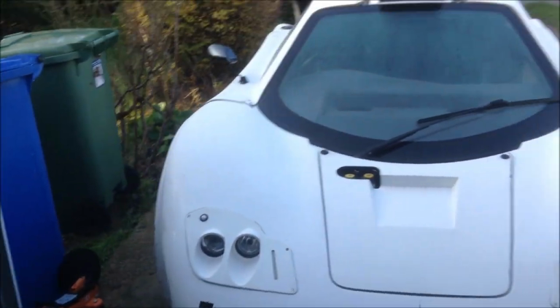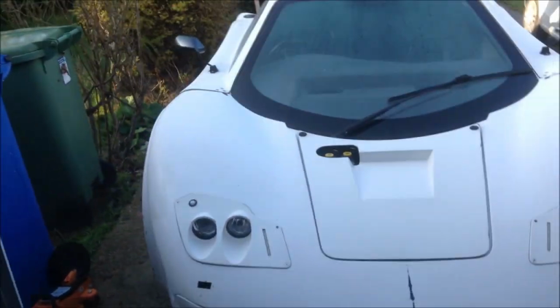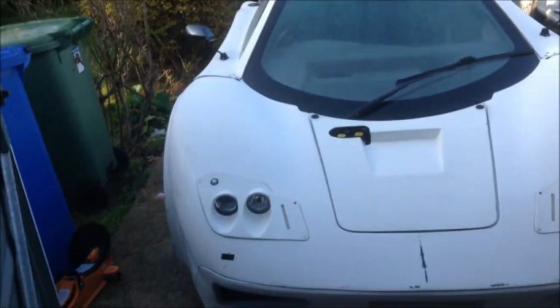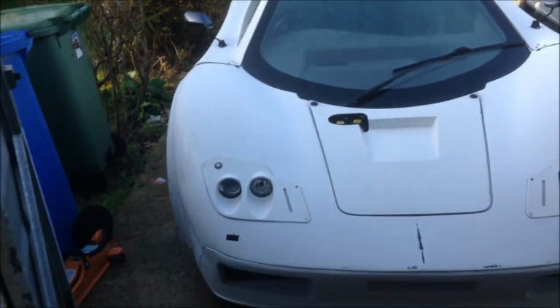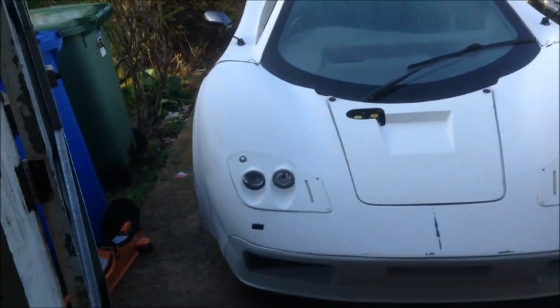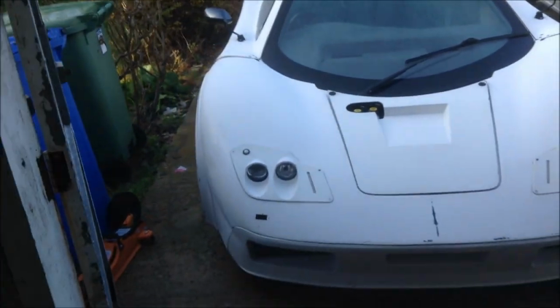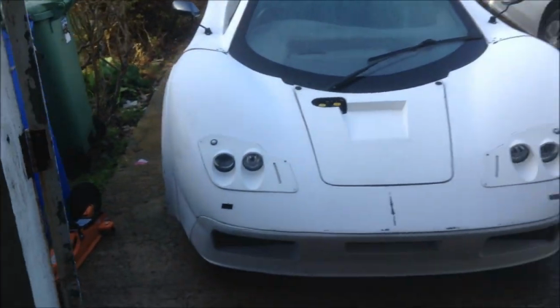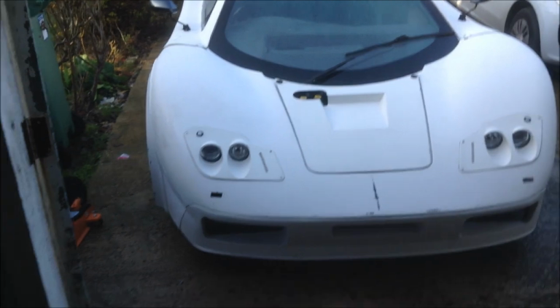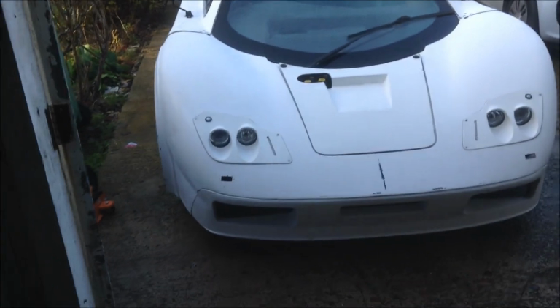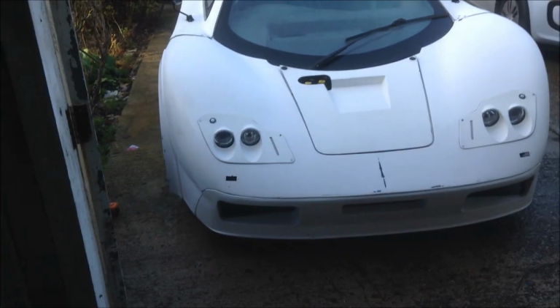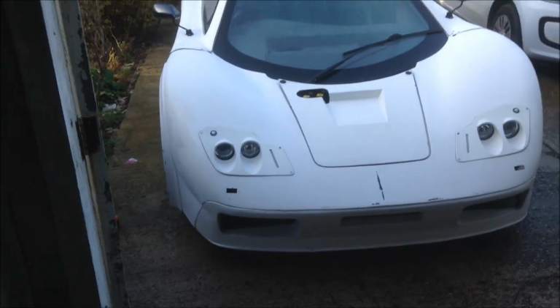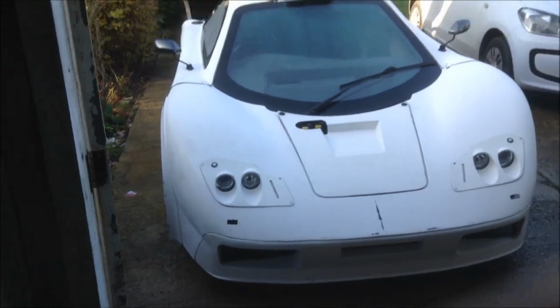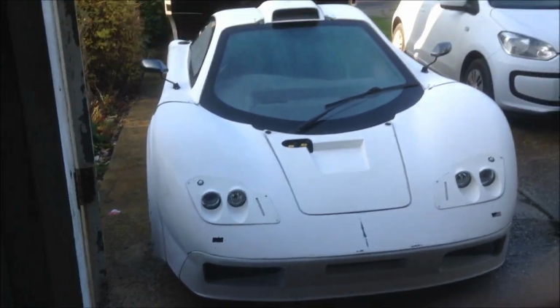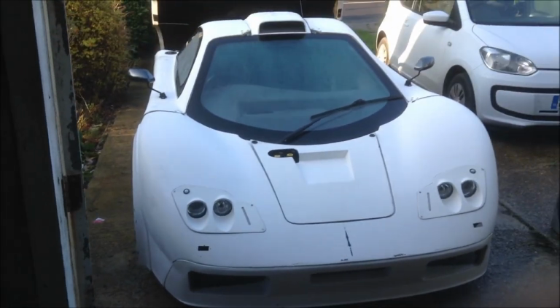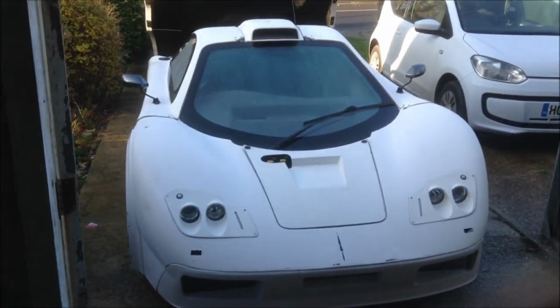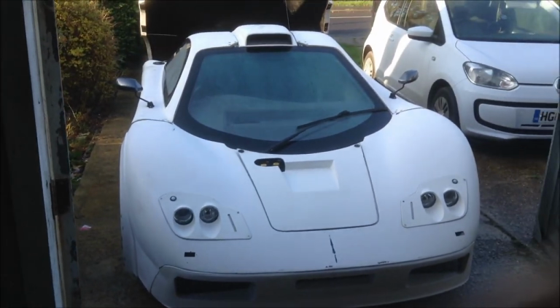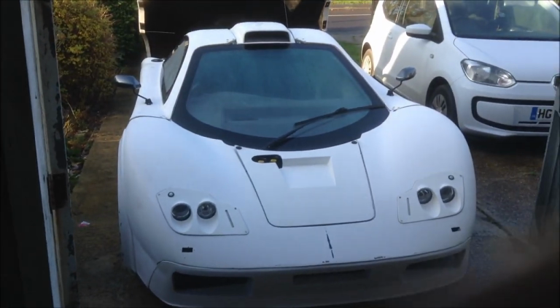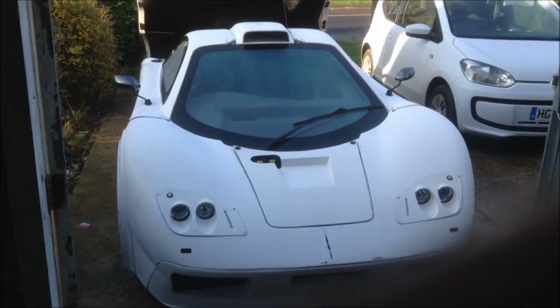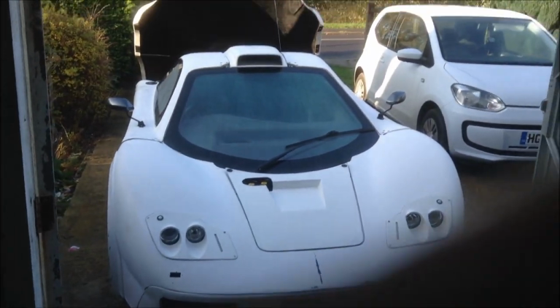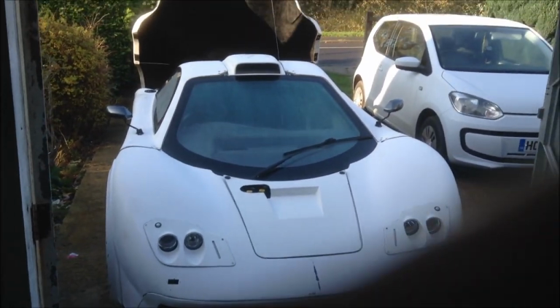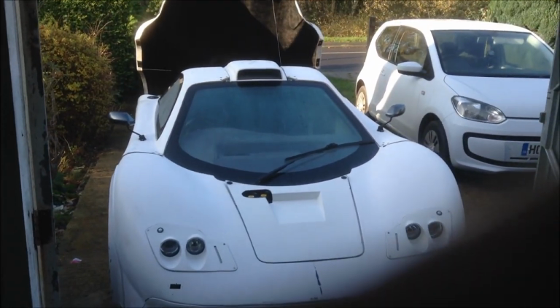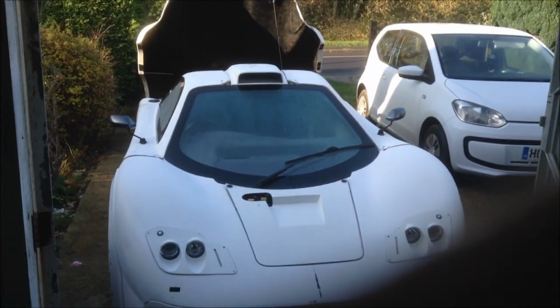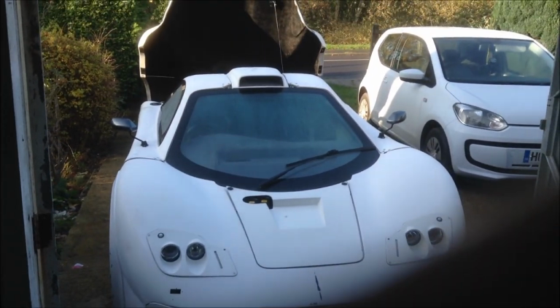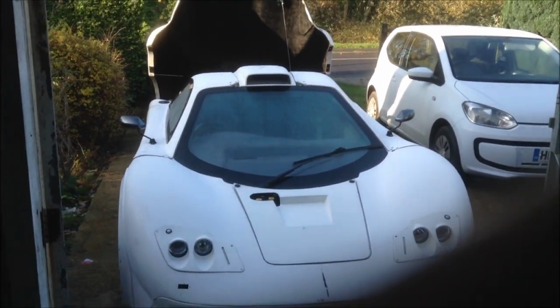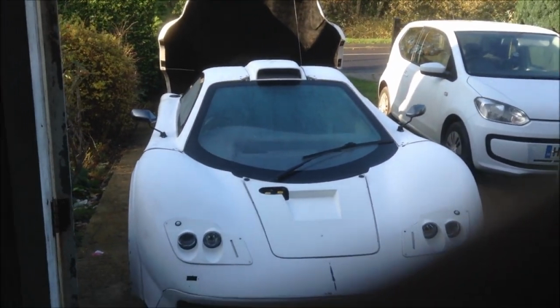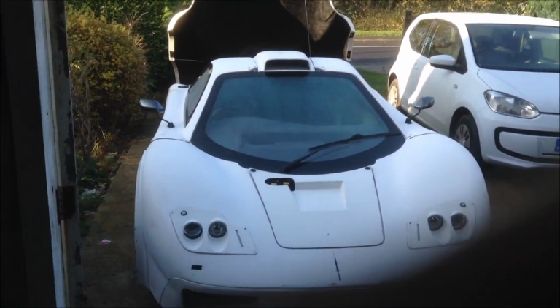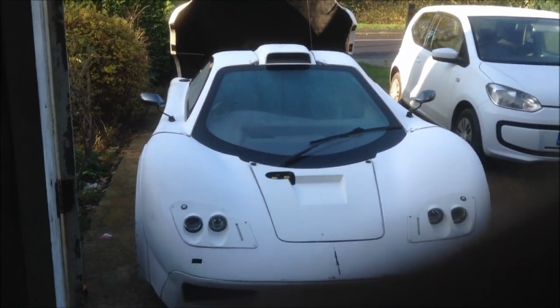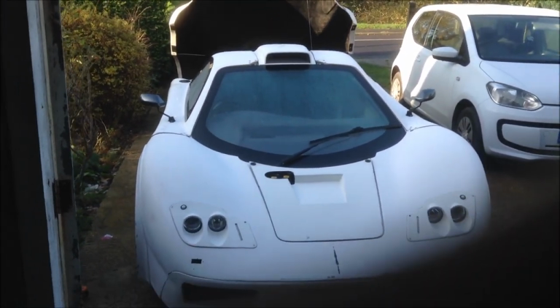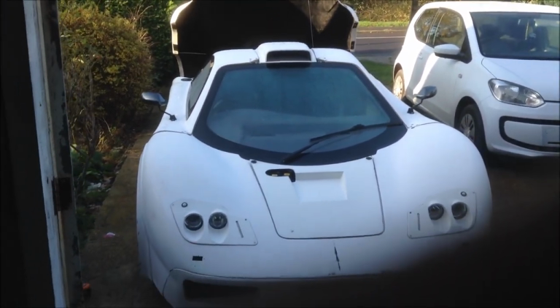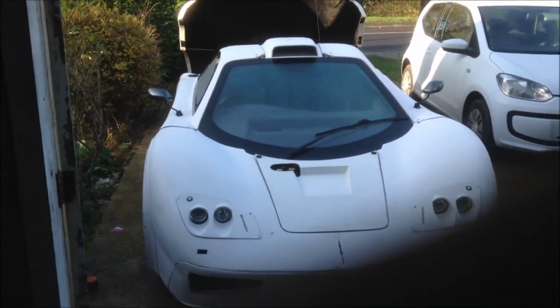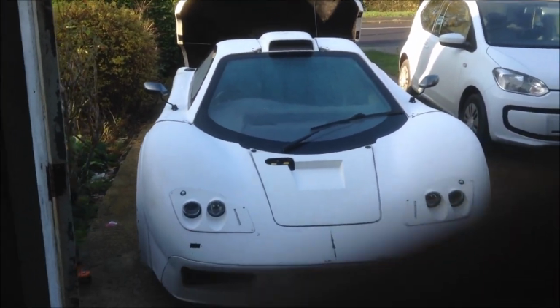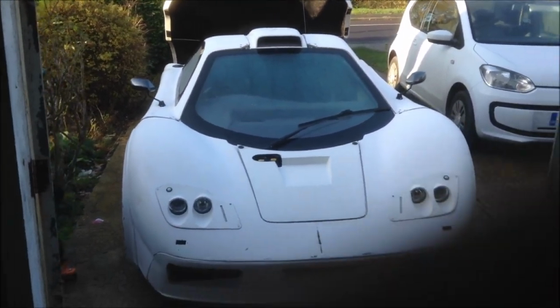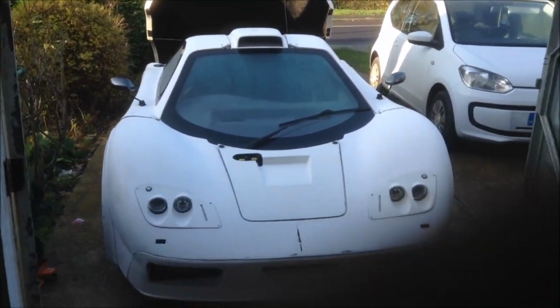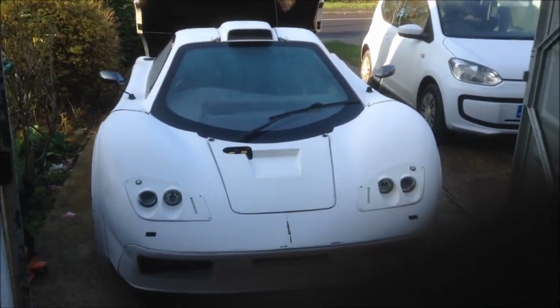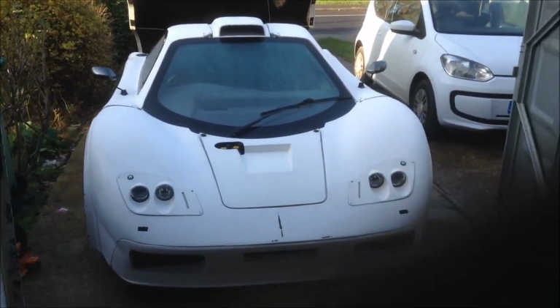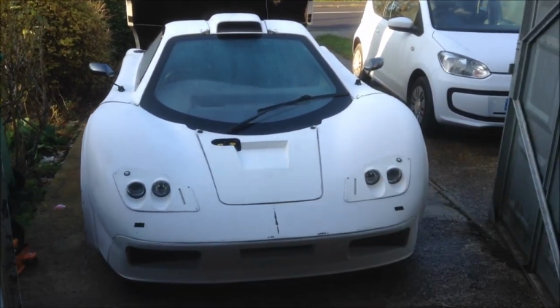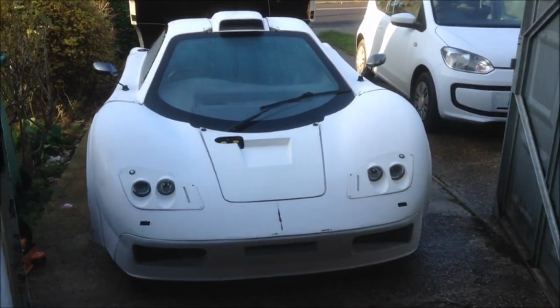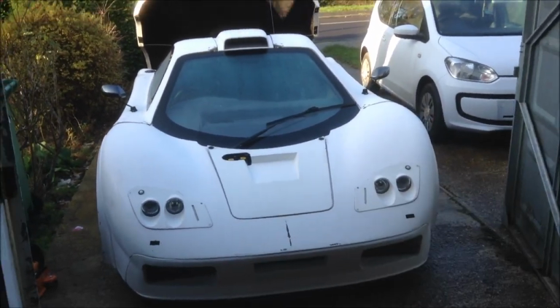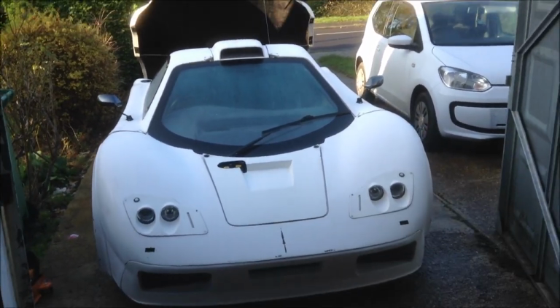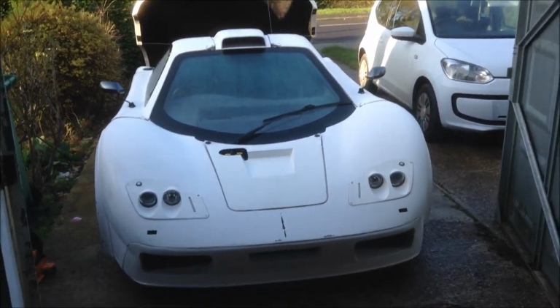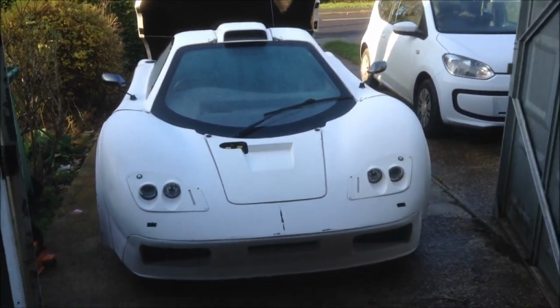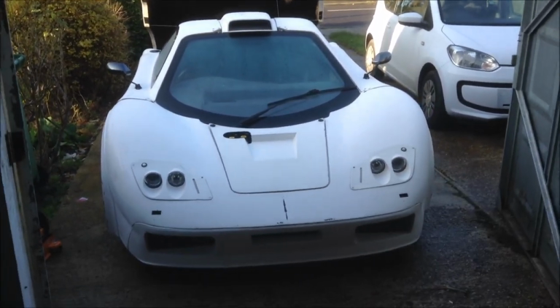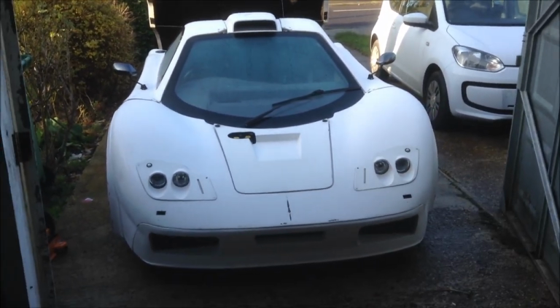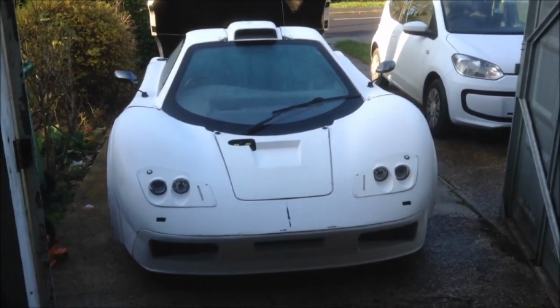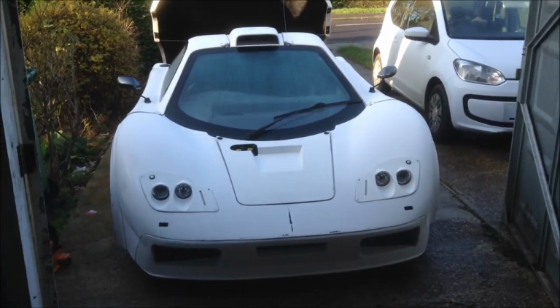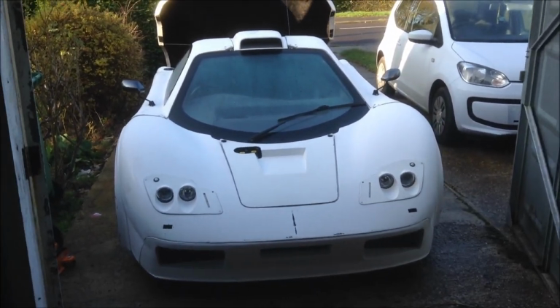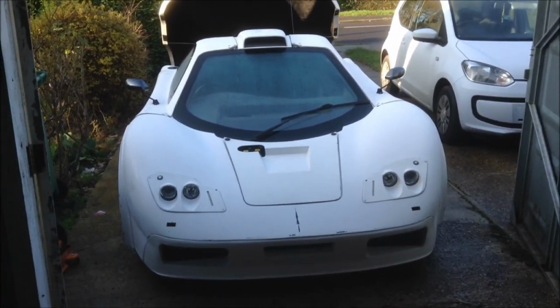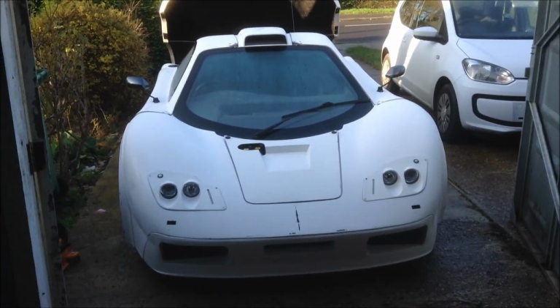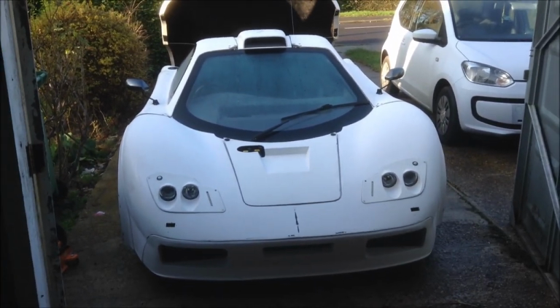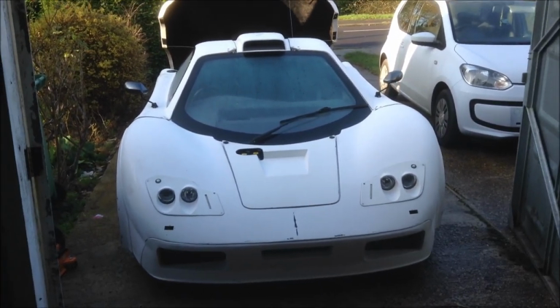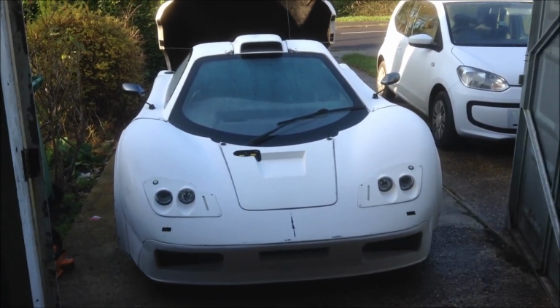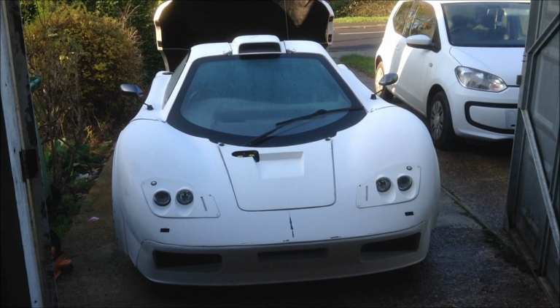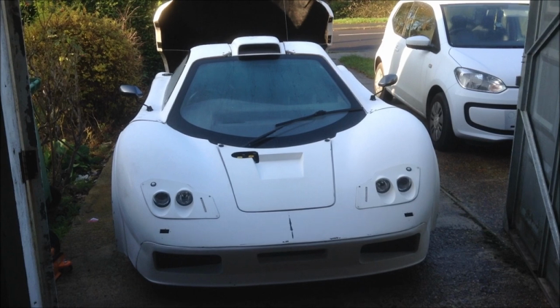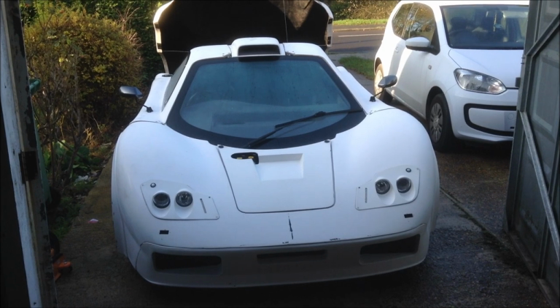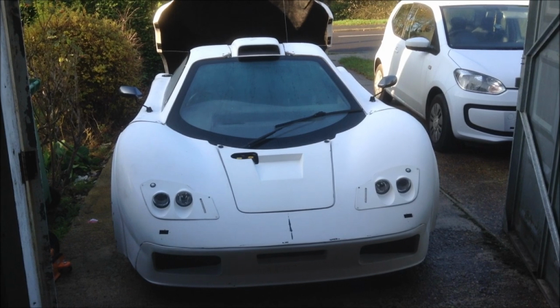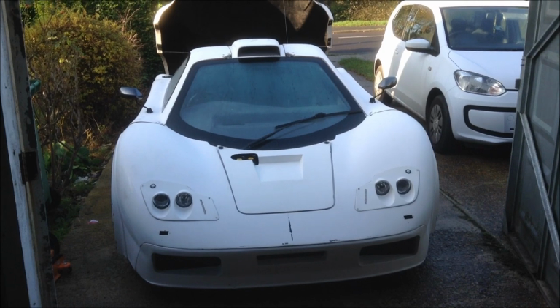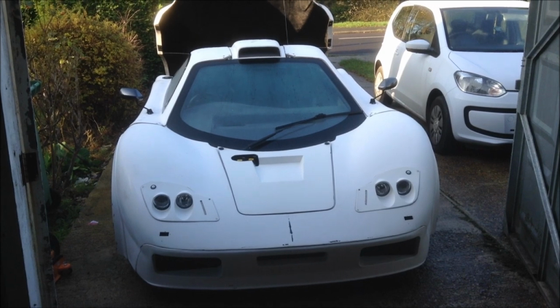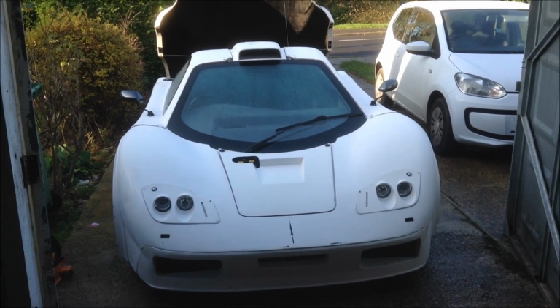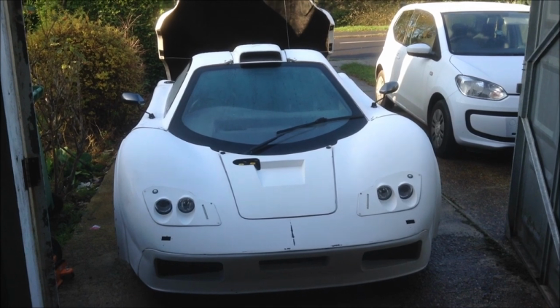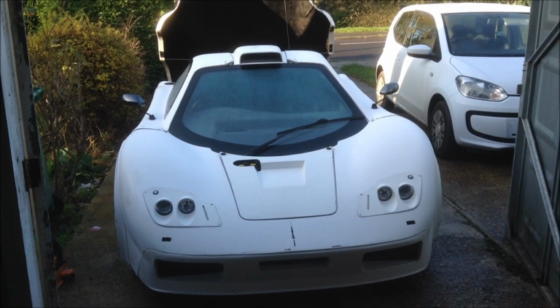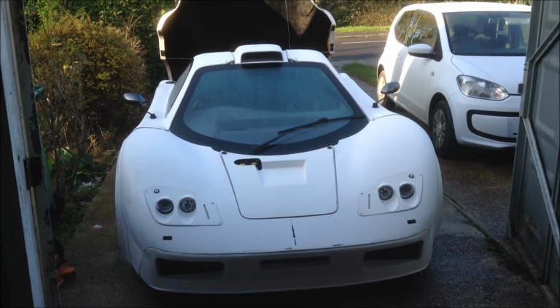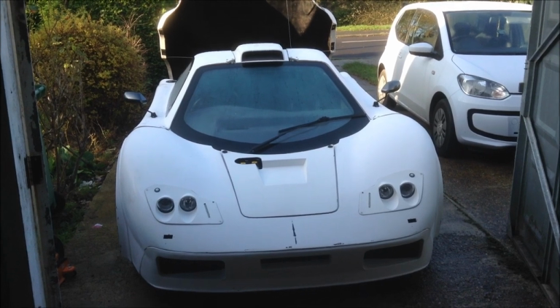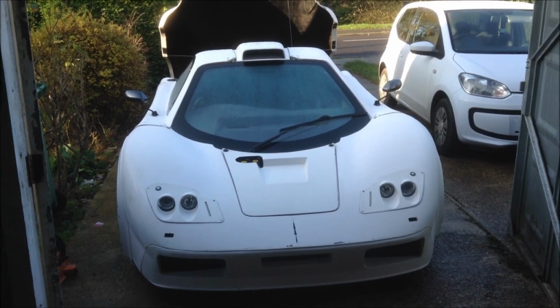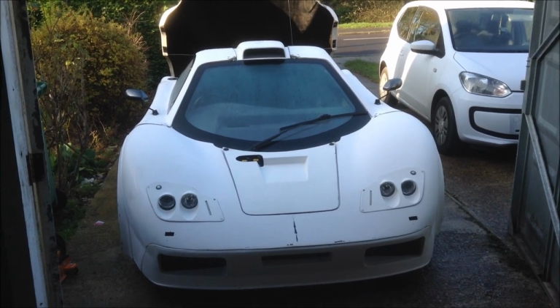So that's how the car sits at the moment. It'll be off to the bodywork shop soon and I'll keep posting updates on that. Thanks a lot.